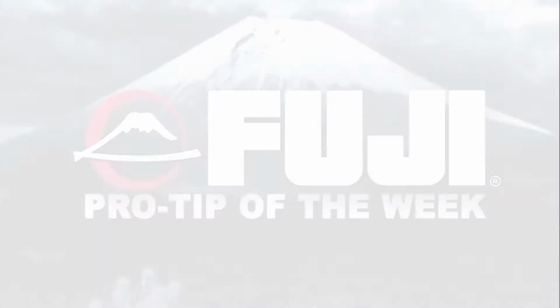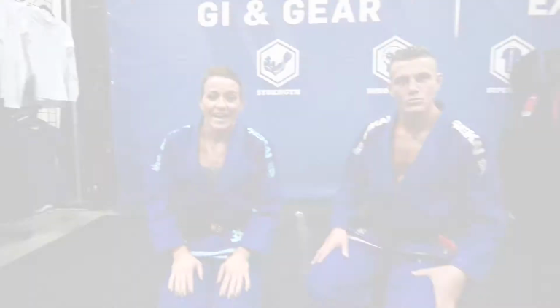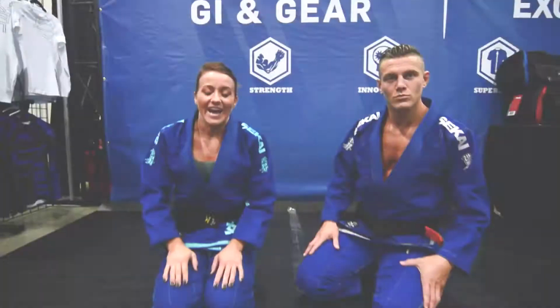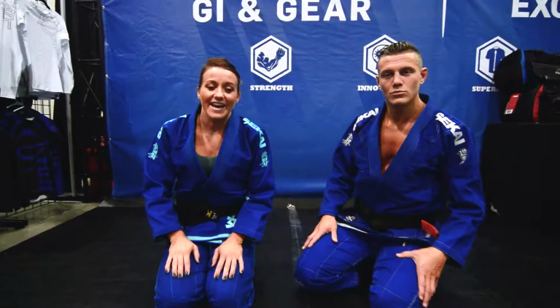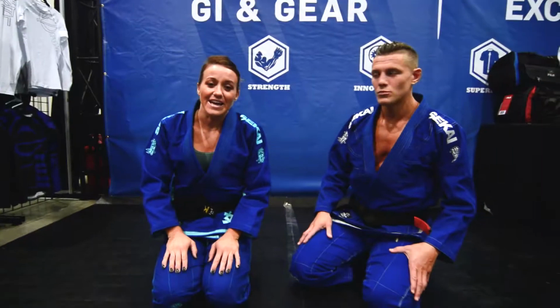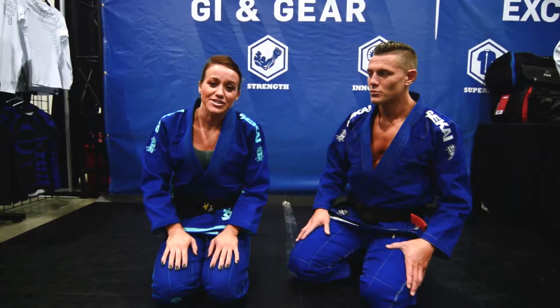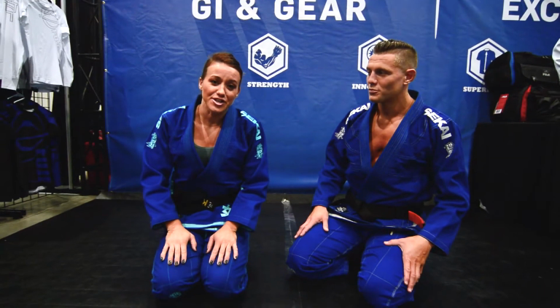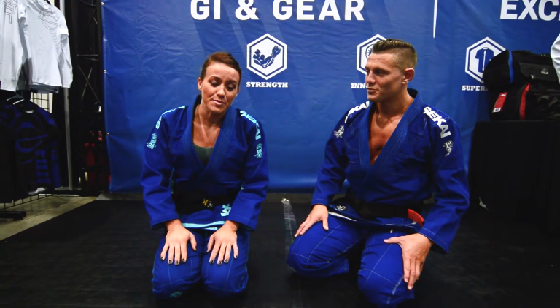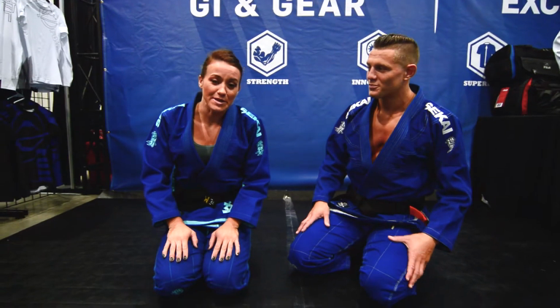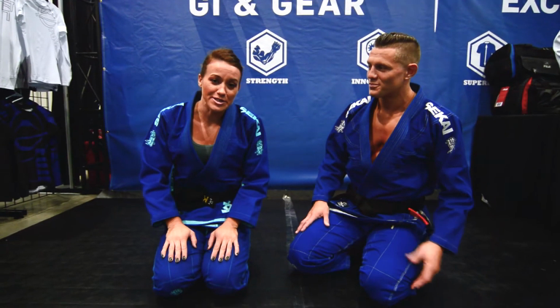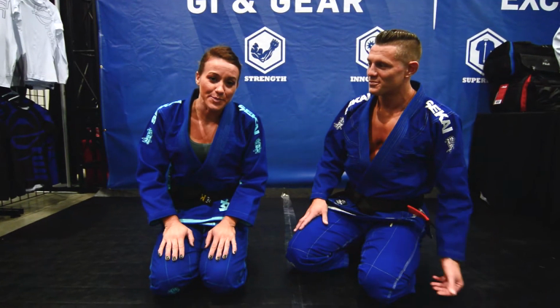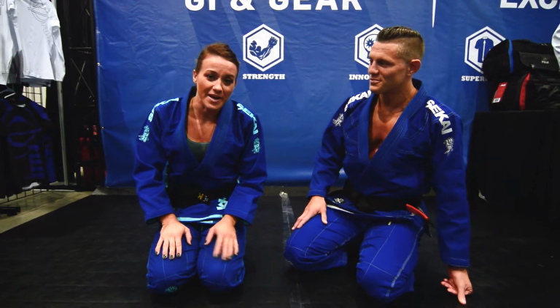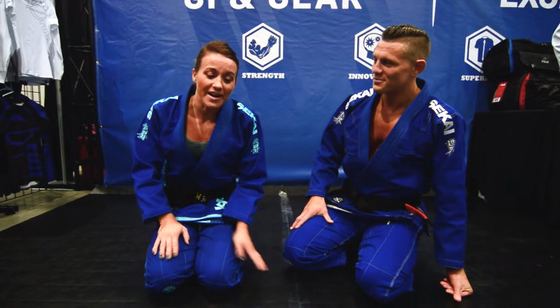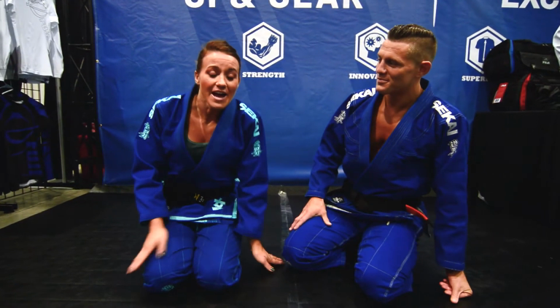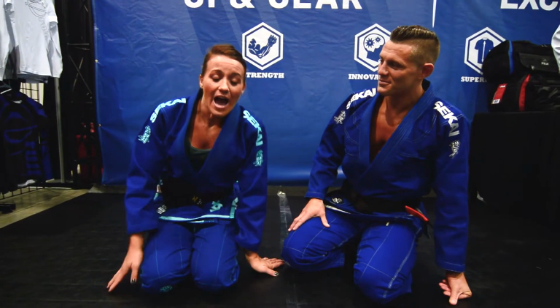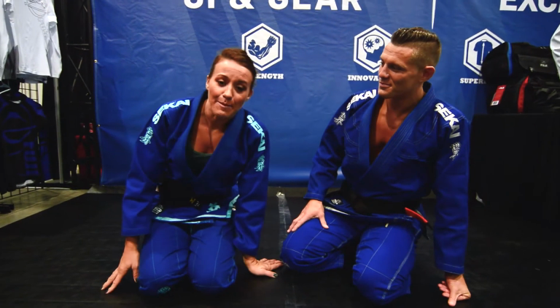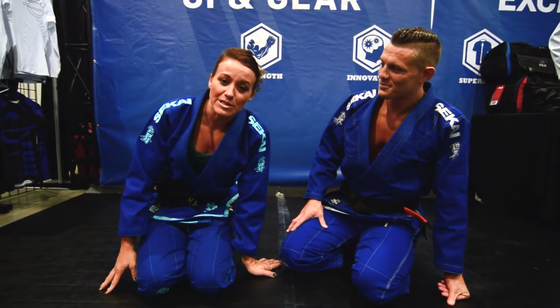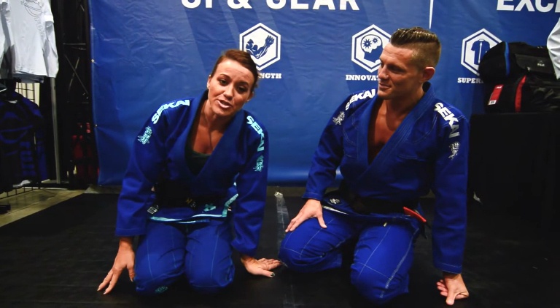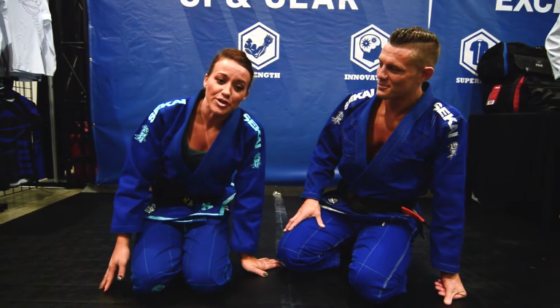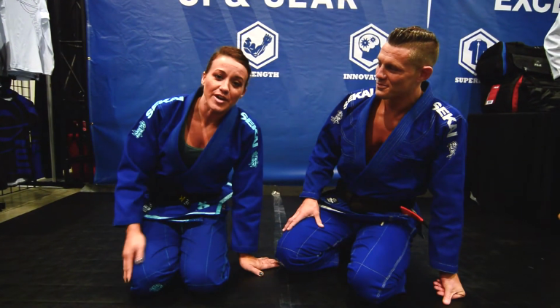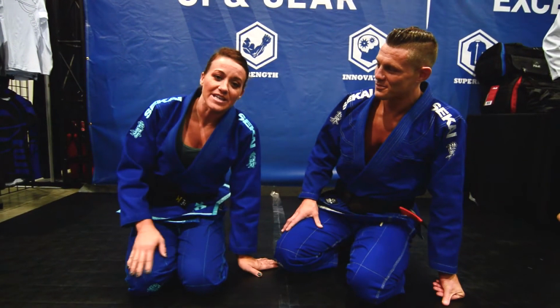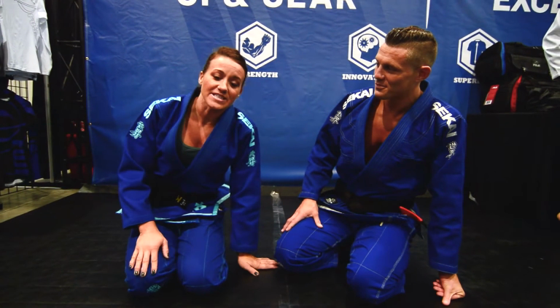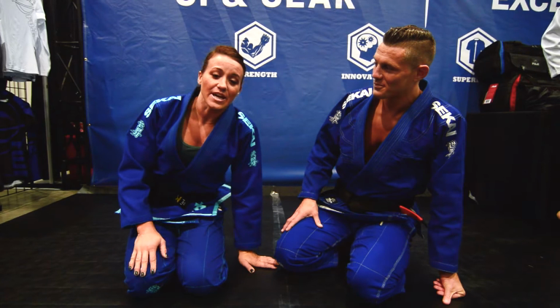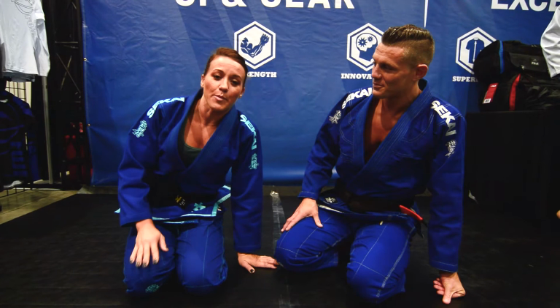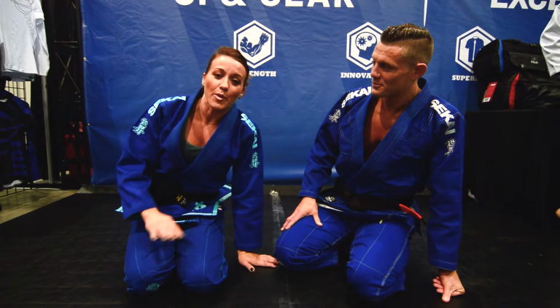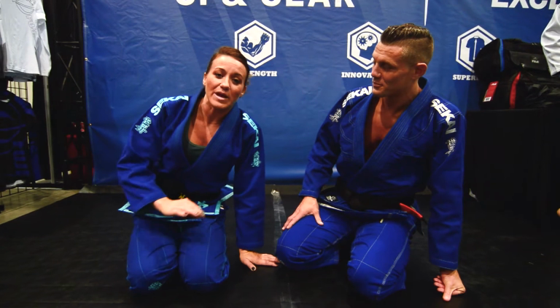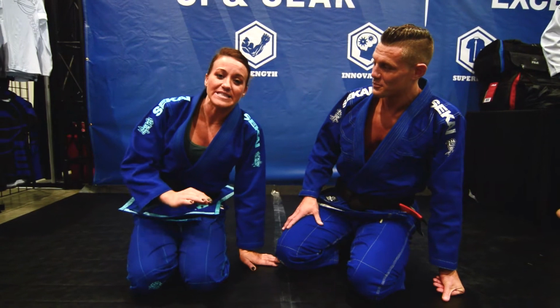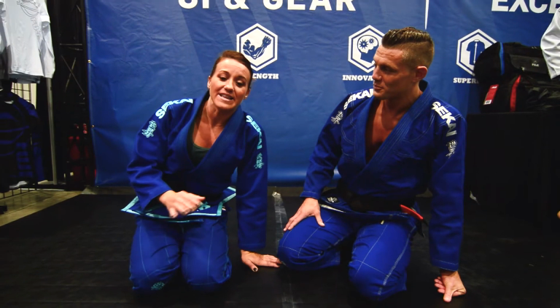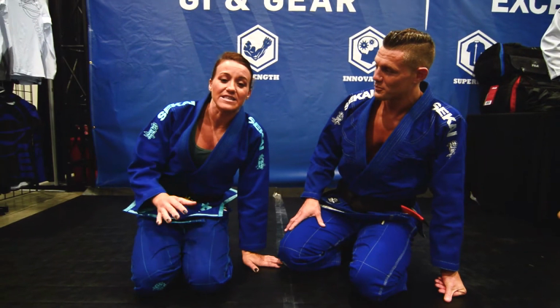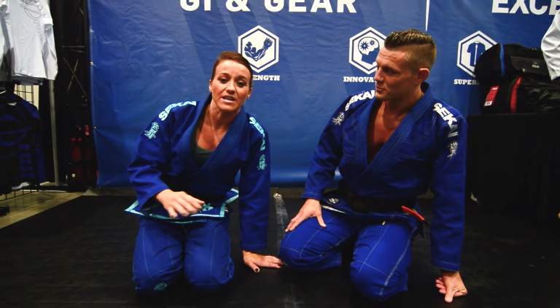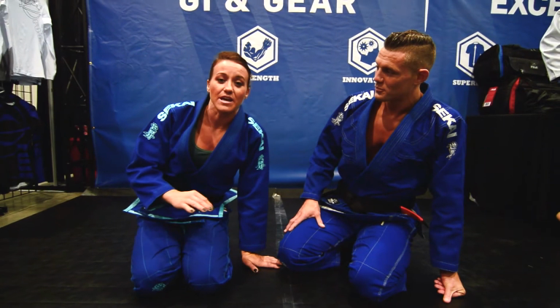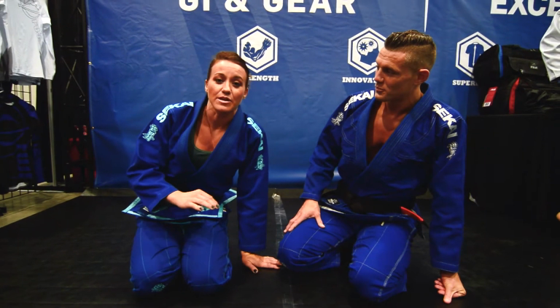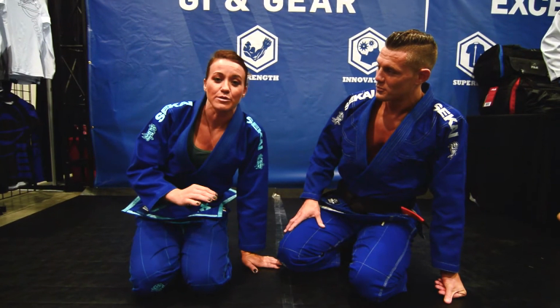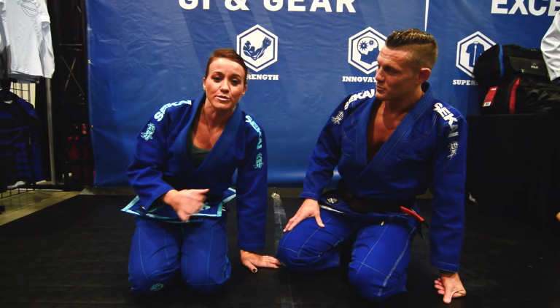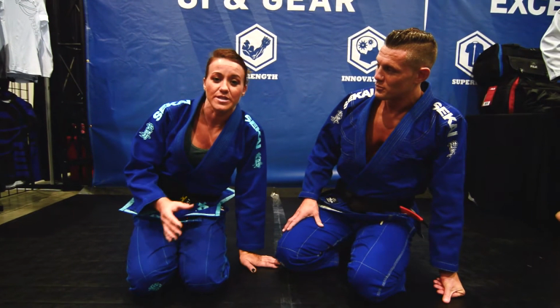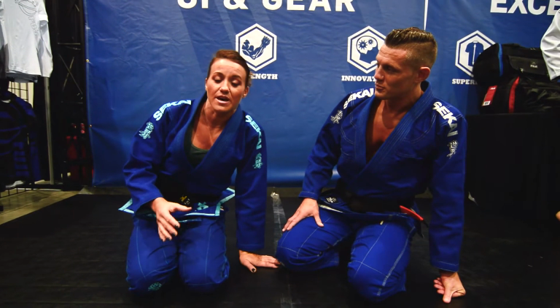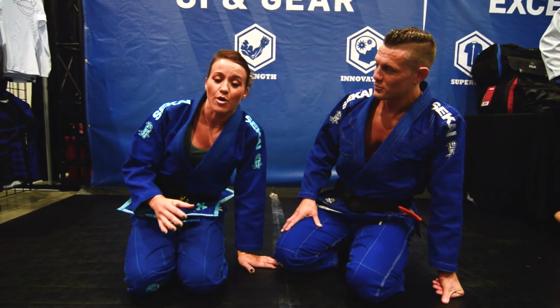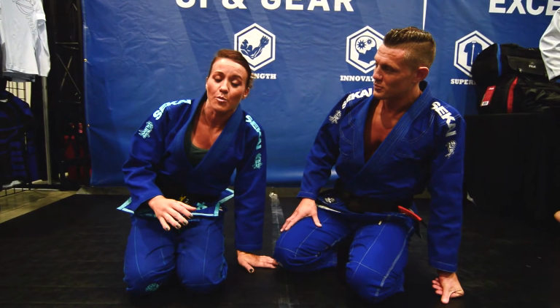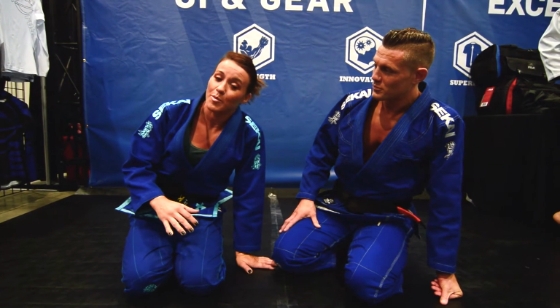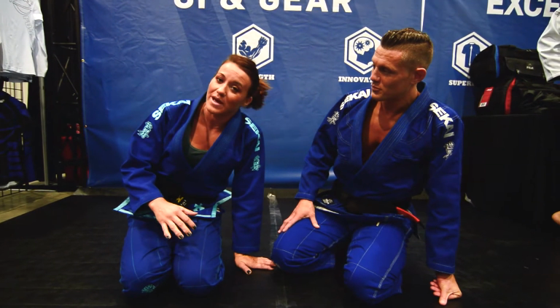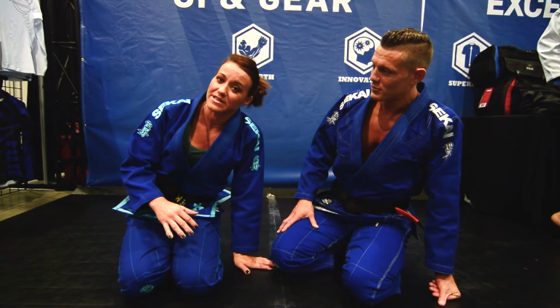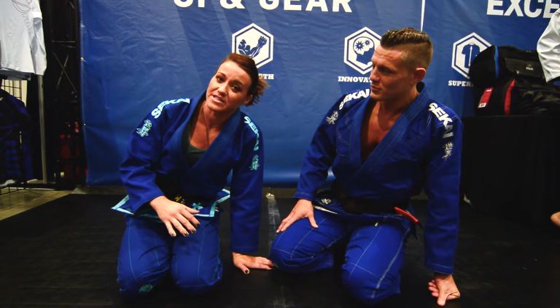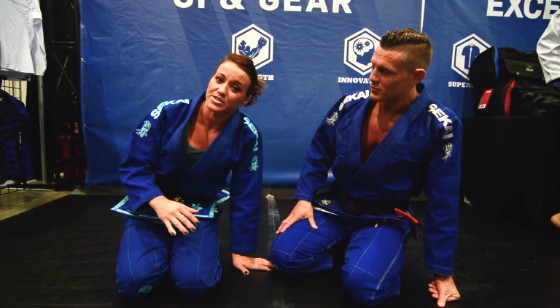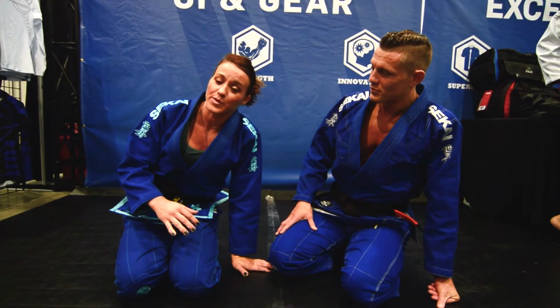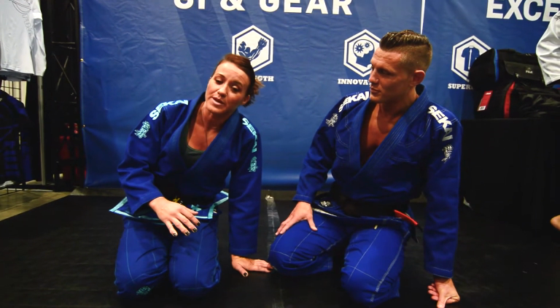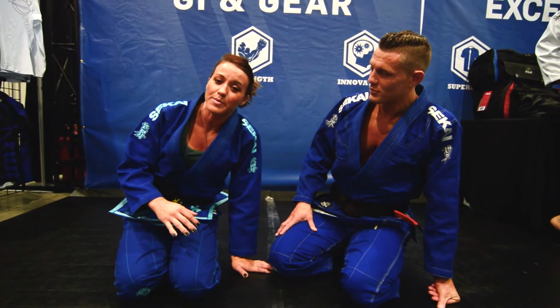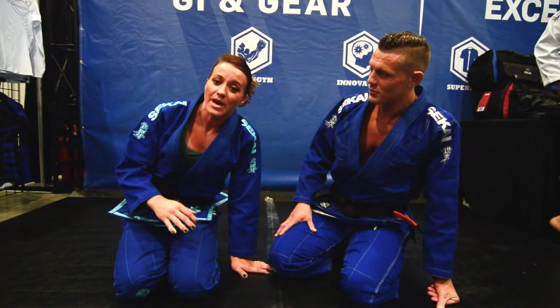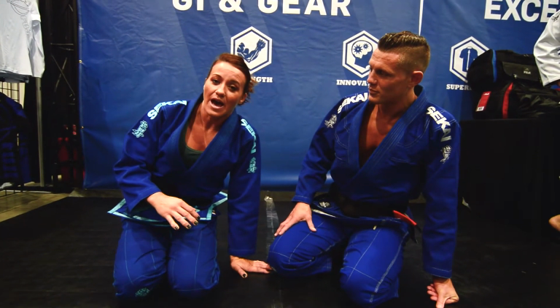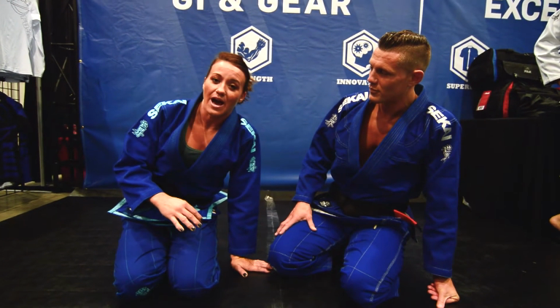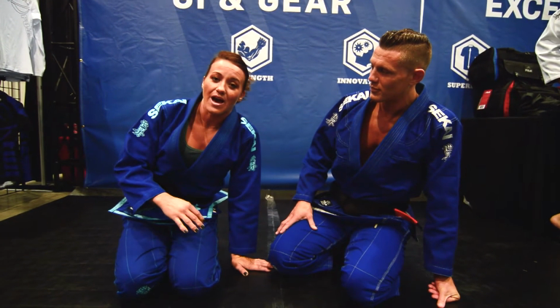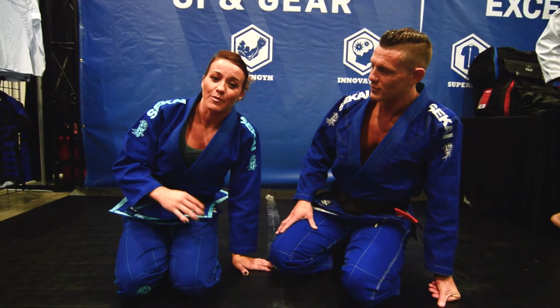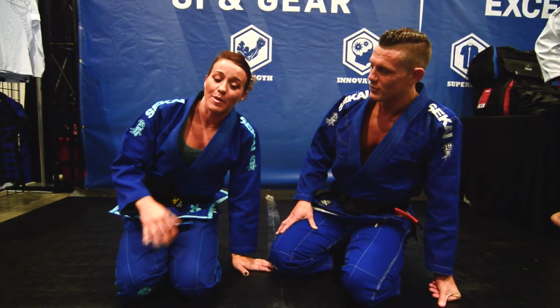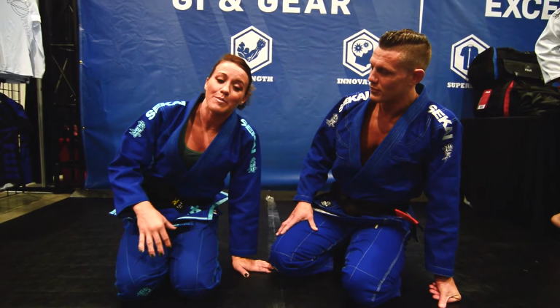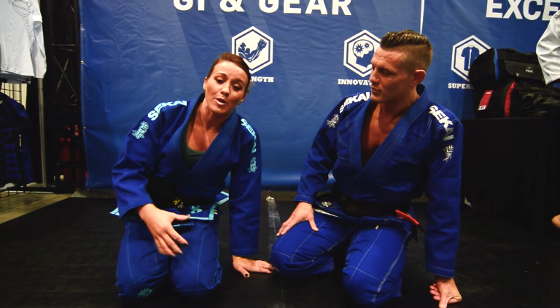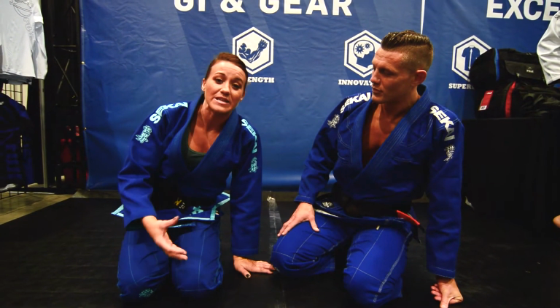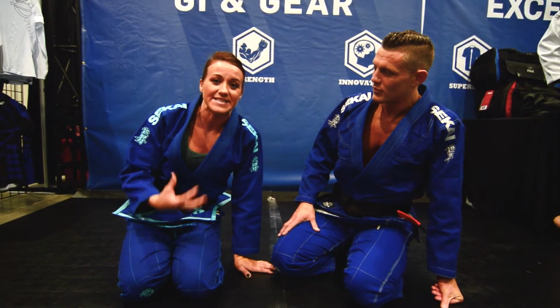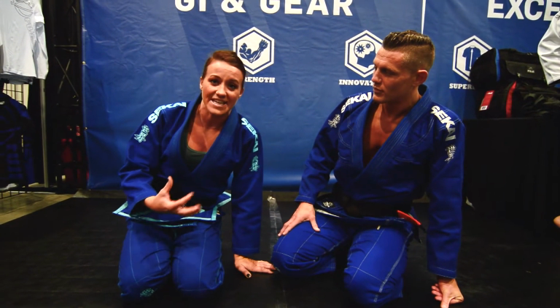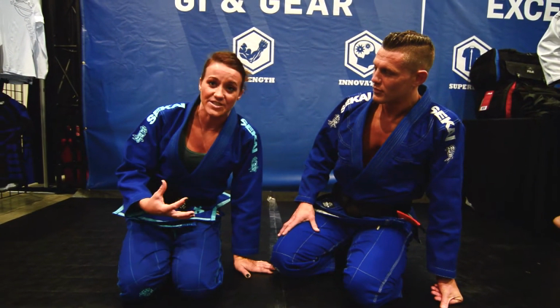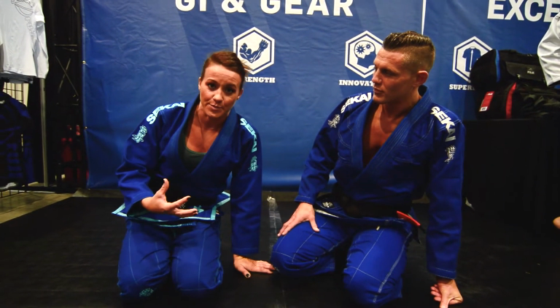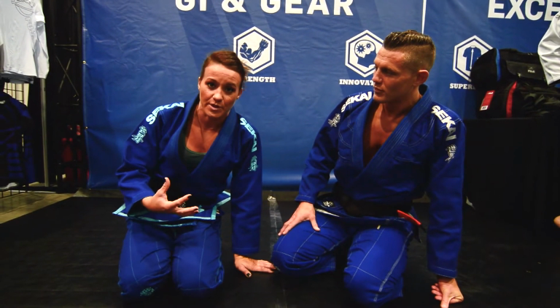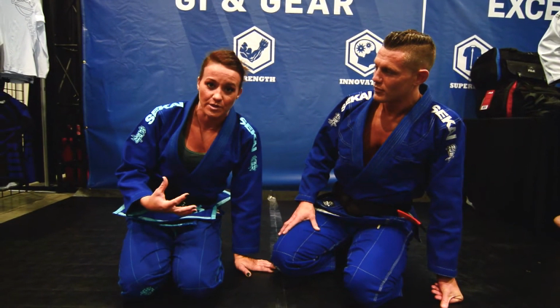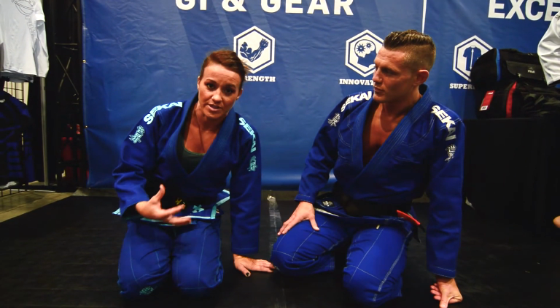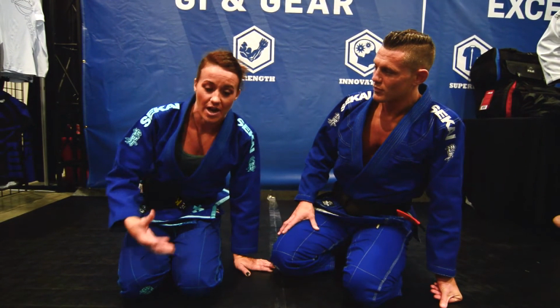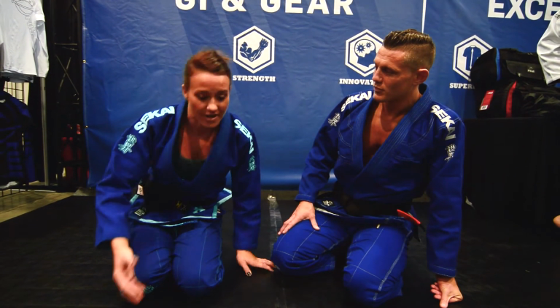Hi guys, Jenna Bishop here. I'm going to show you a couple of ways I like to use the Omaplata to sweep when my opponent stands from the closed guard.